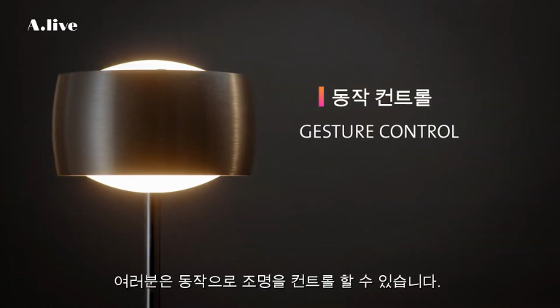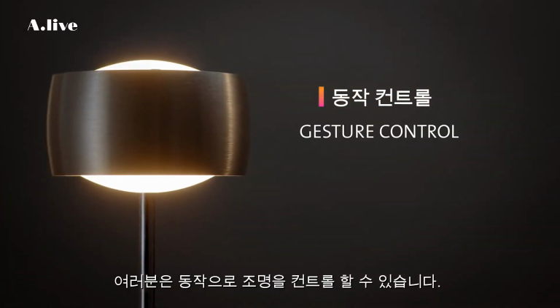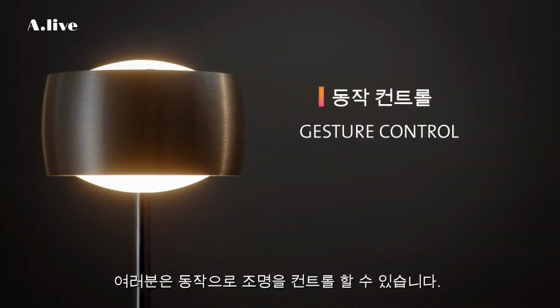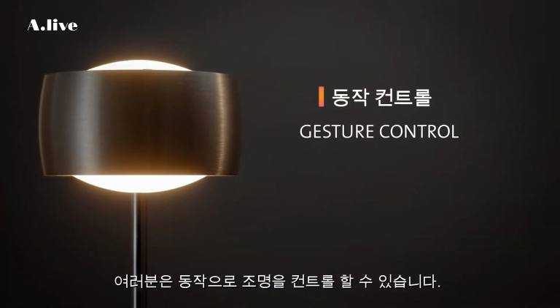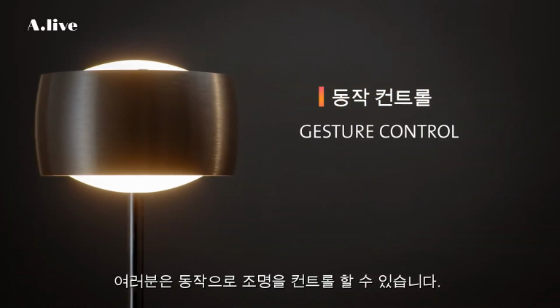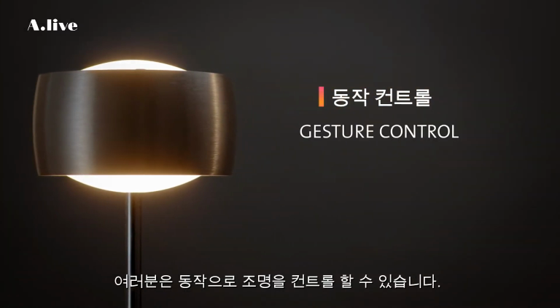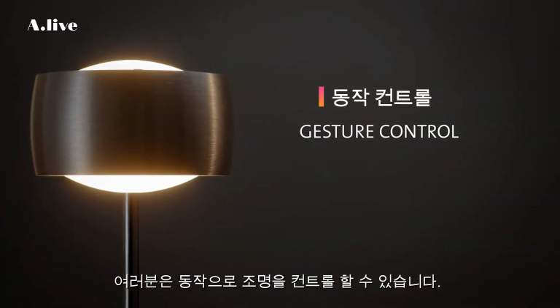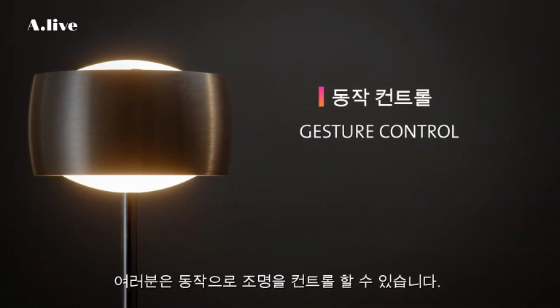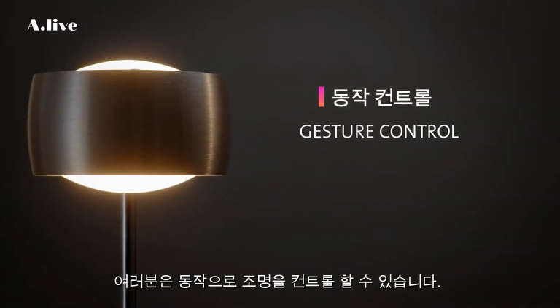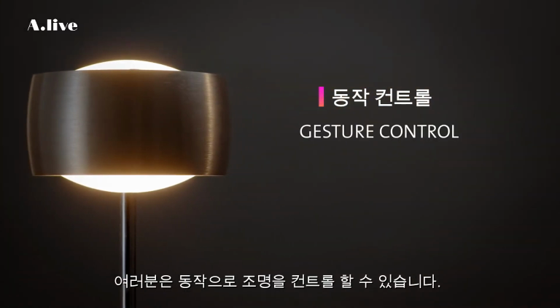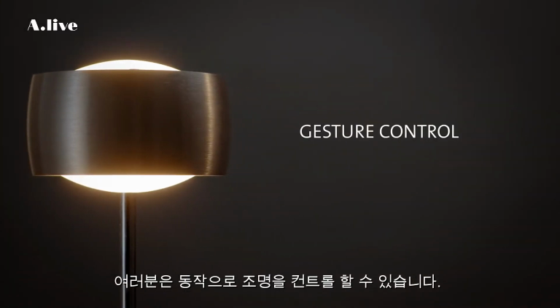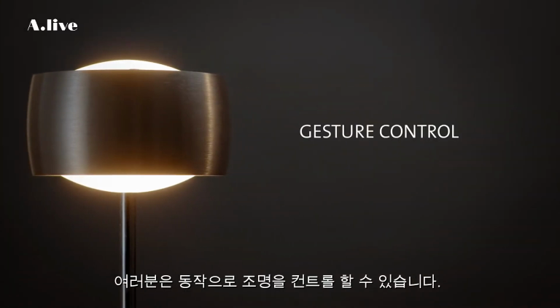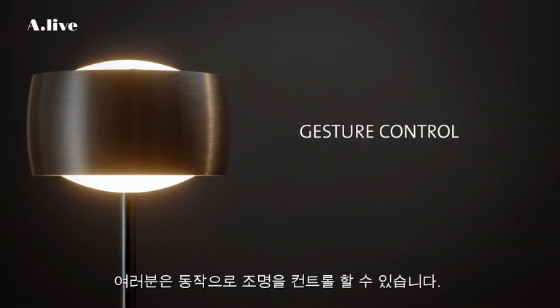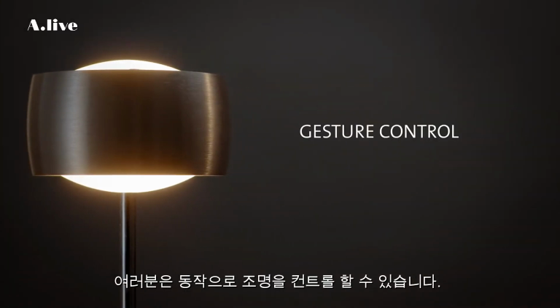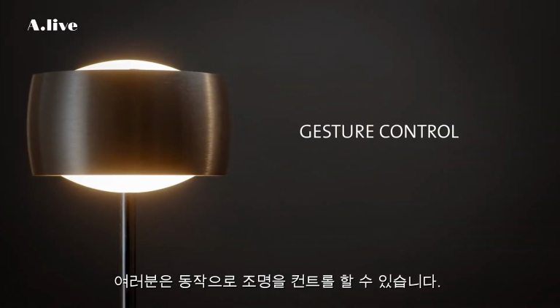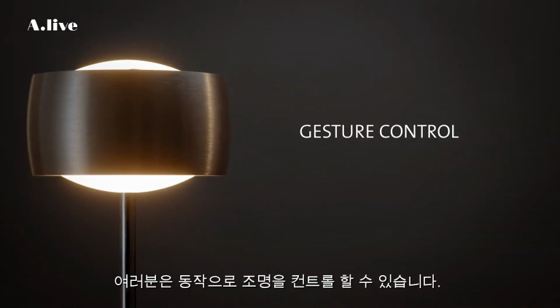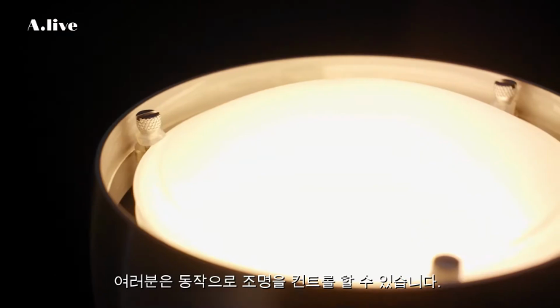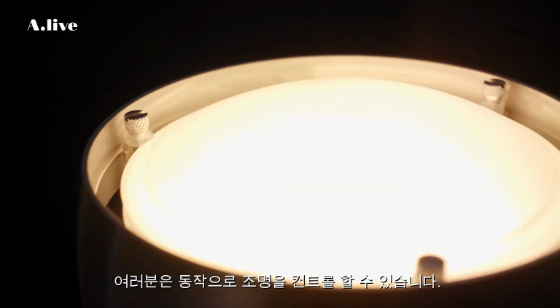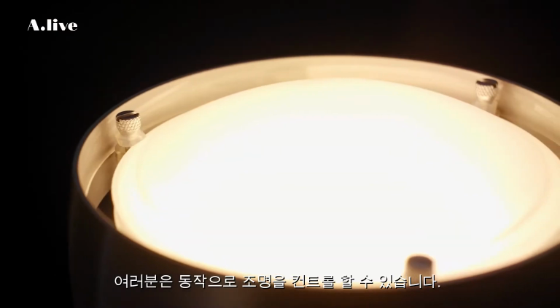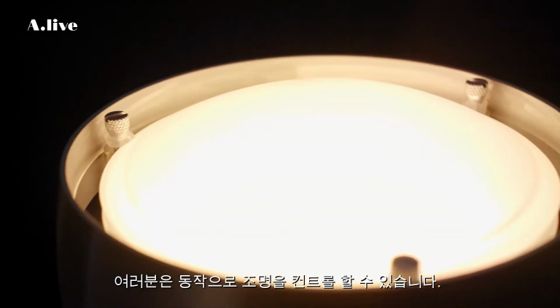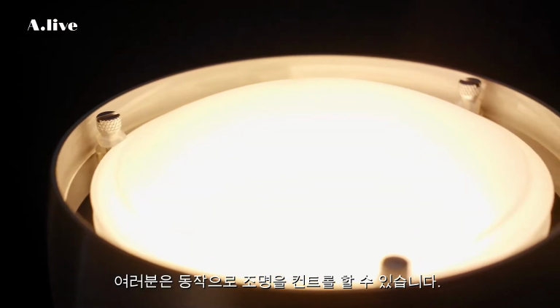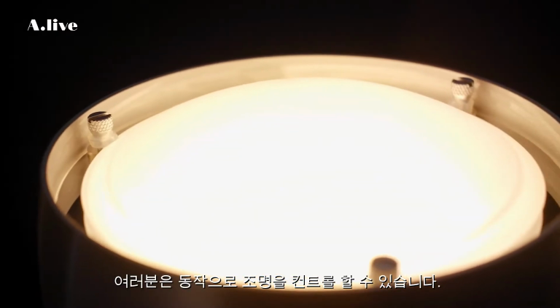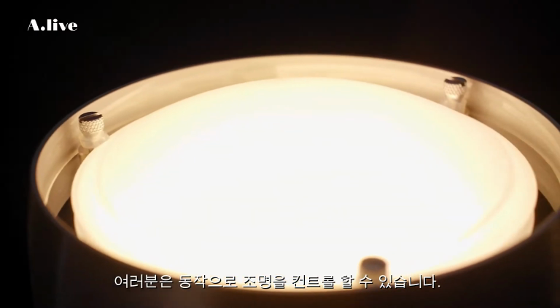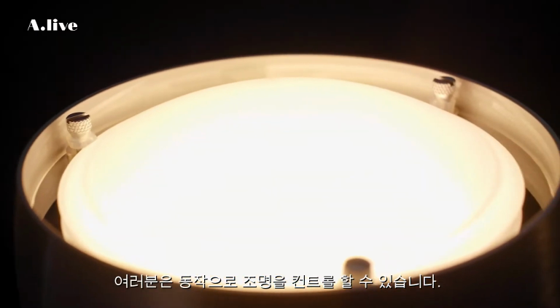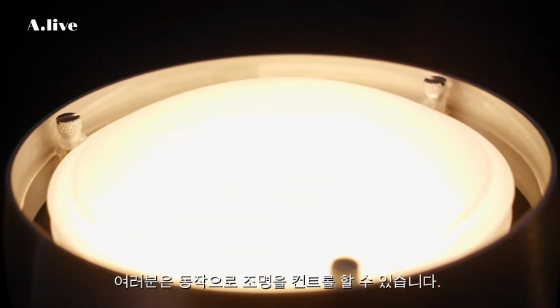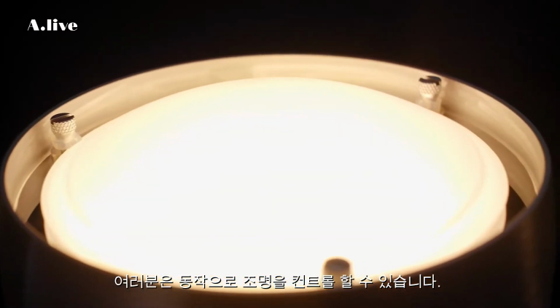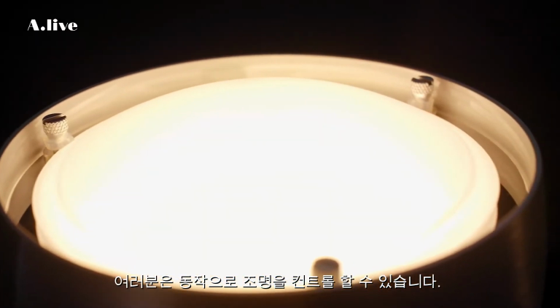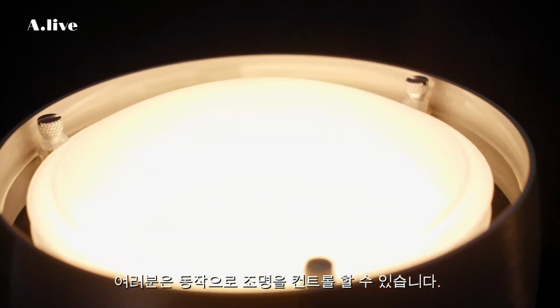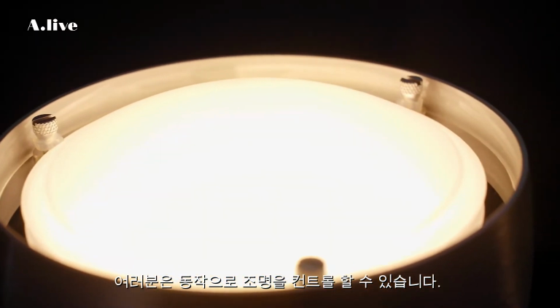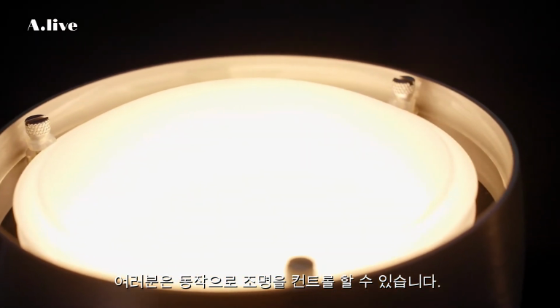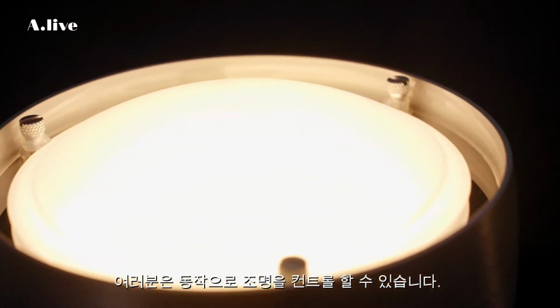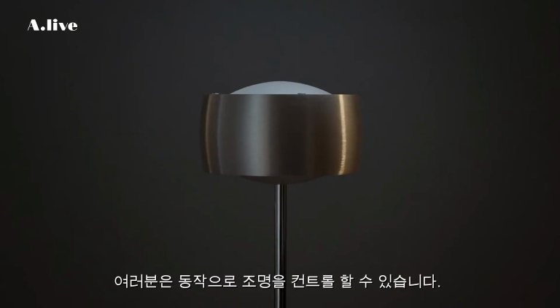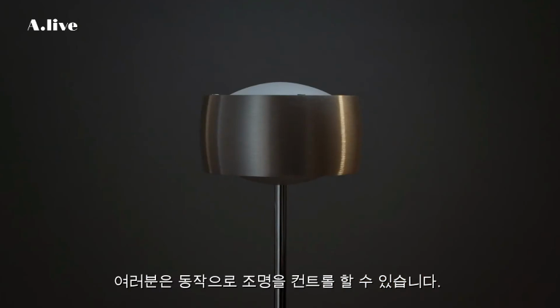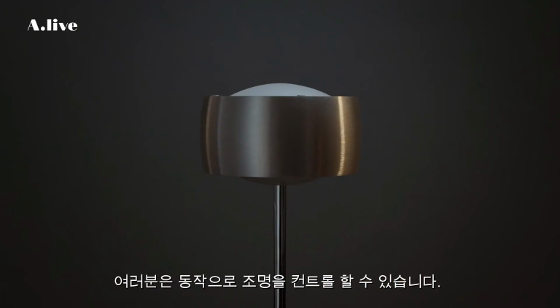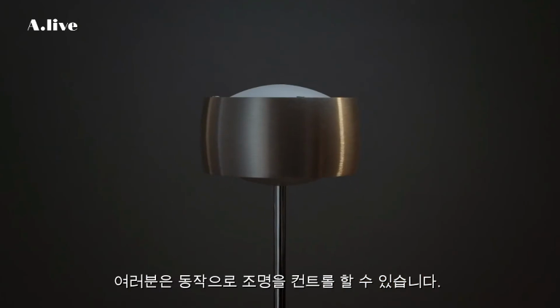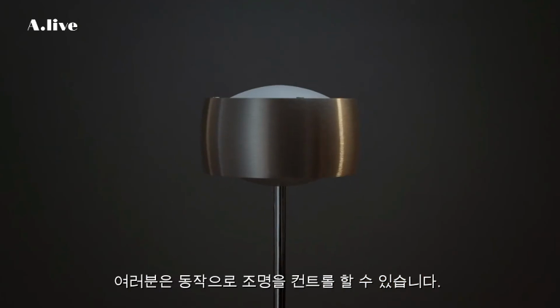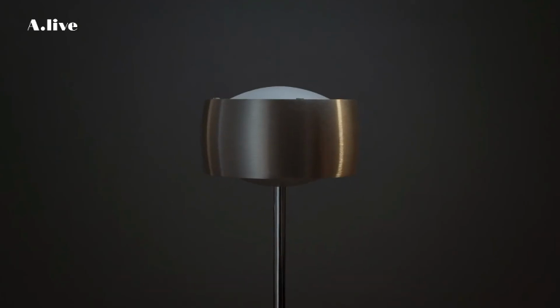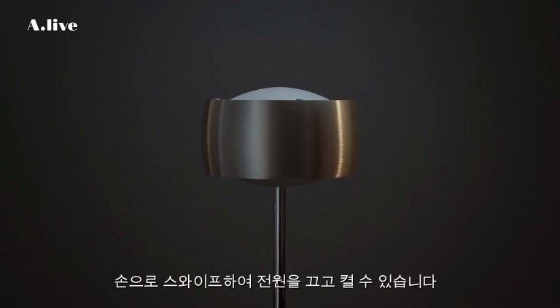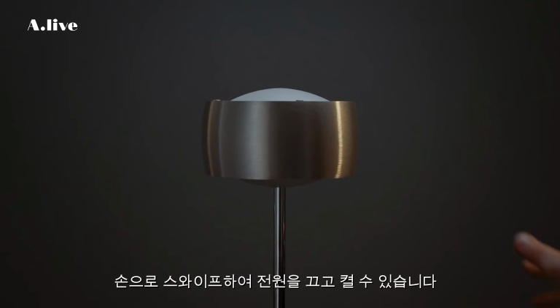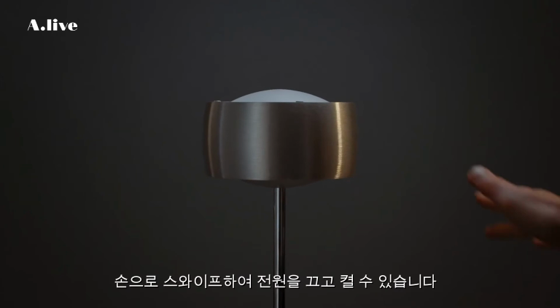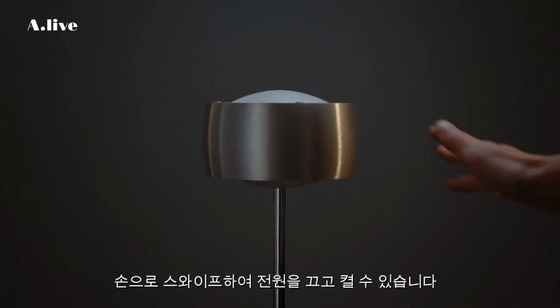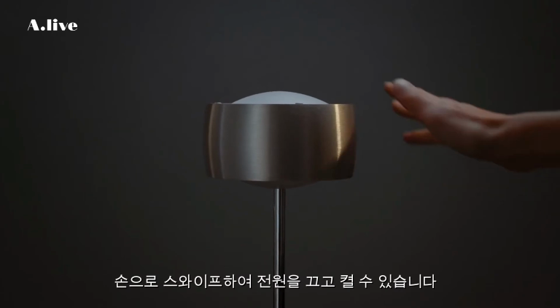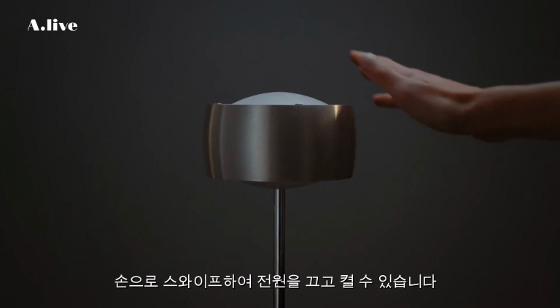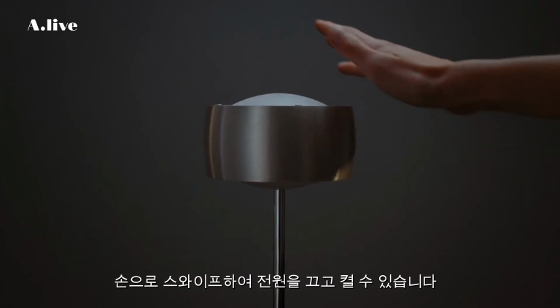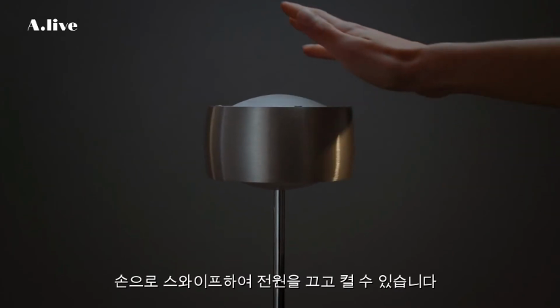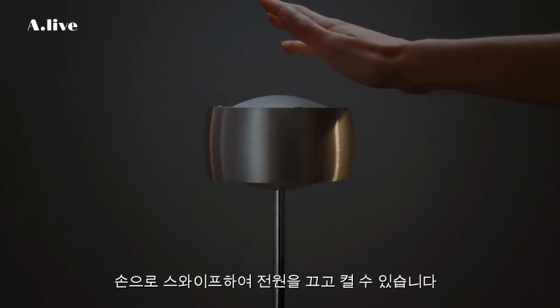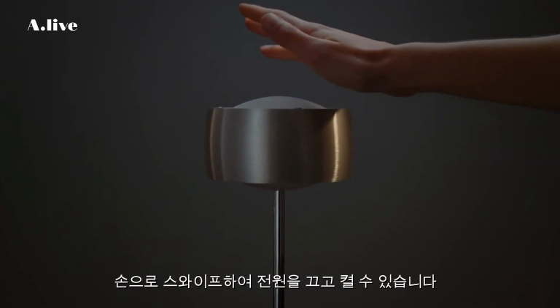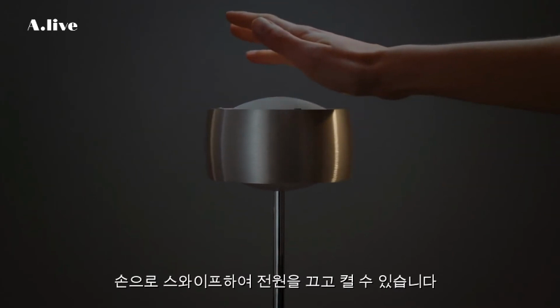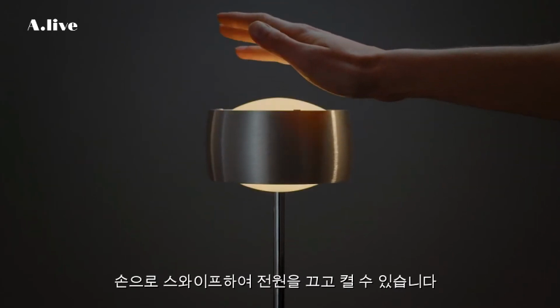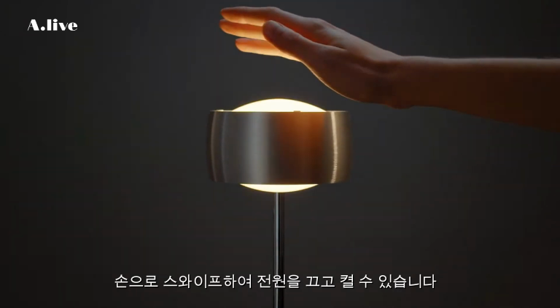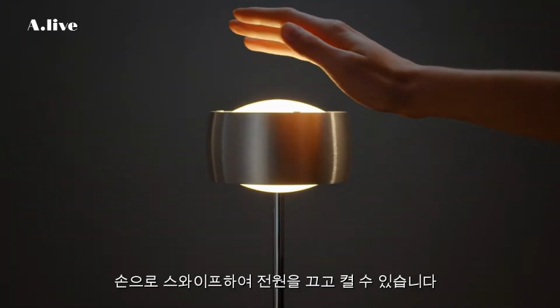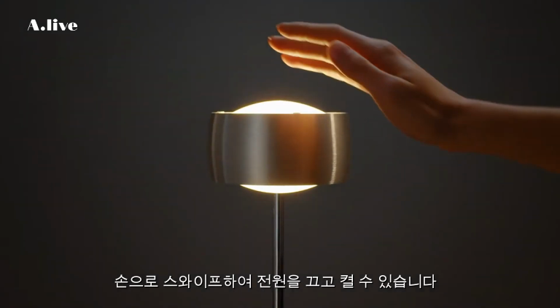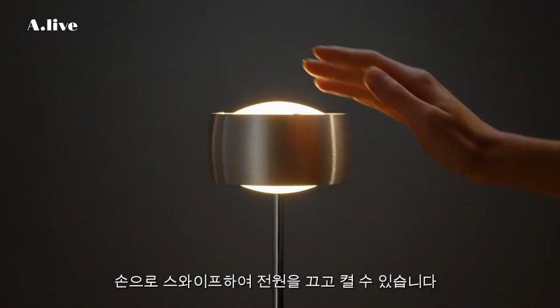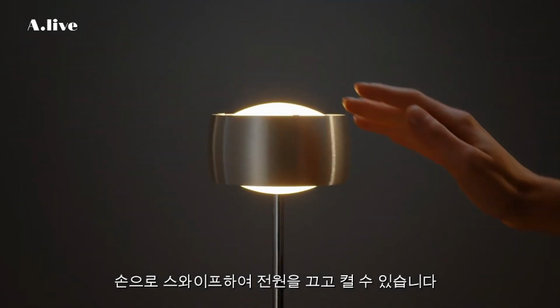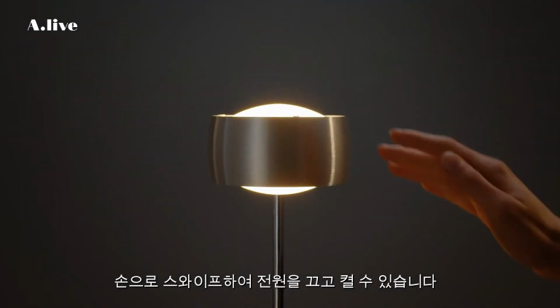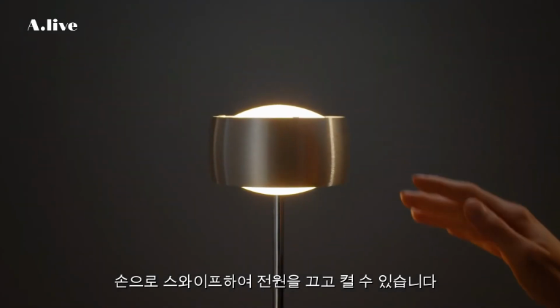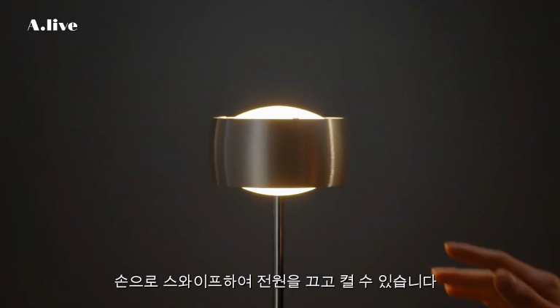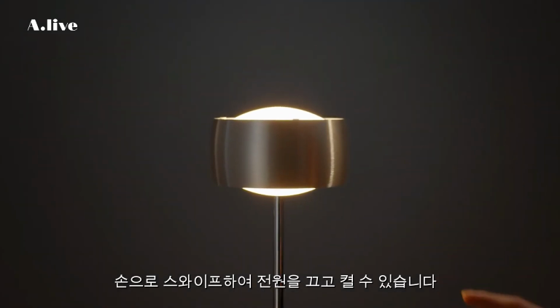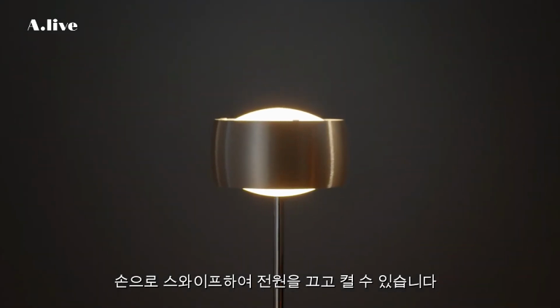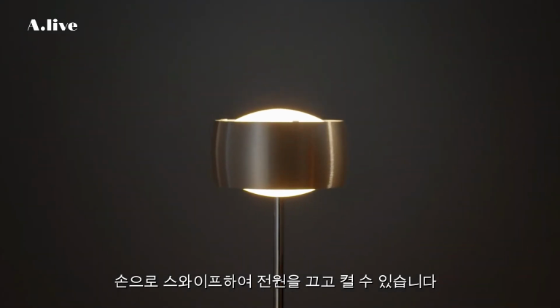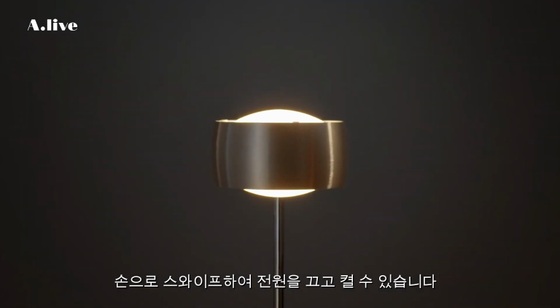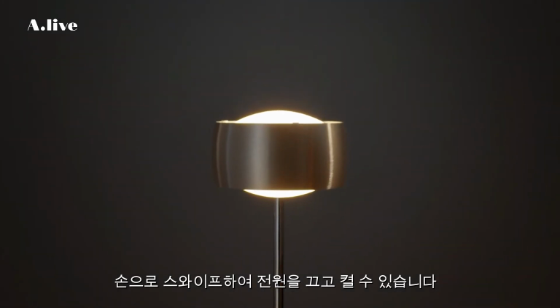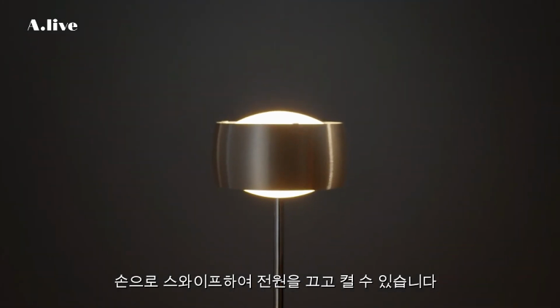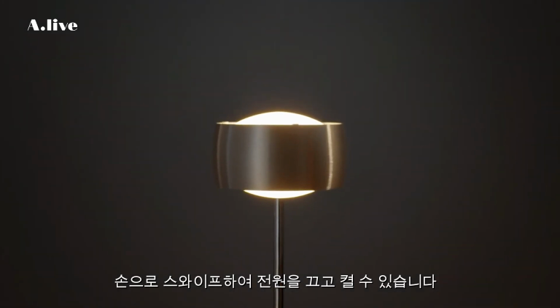You can control many of our products with gestures. With a swipe of your hand, you can switch the light on and off.